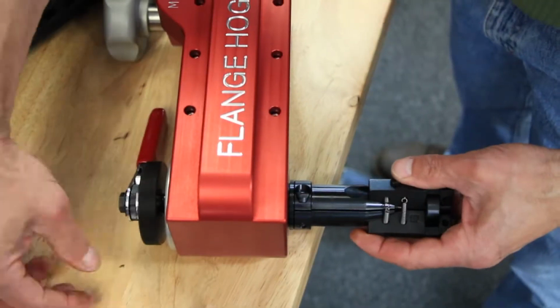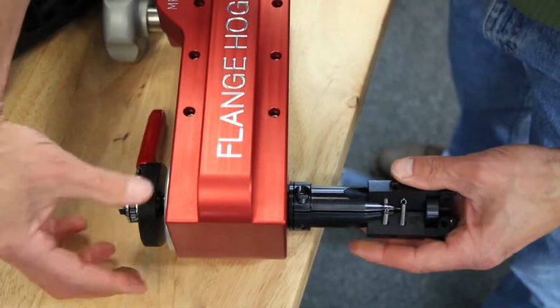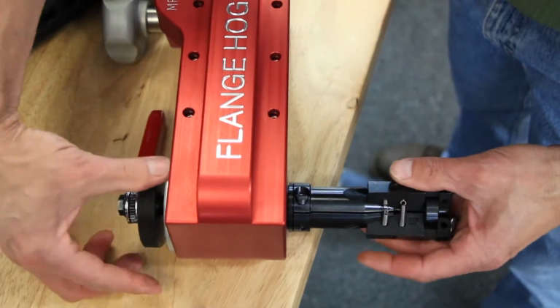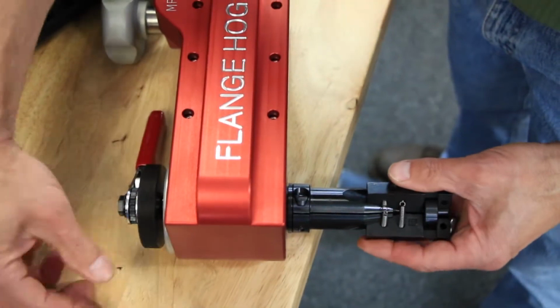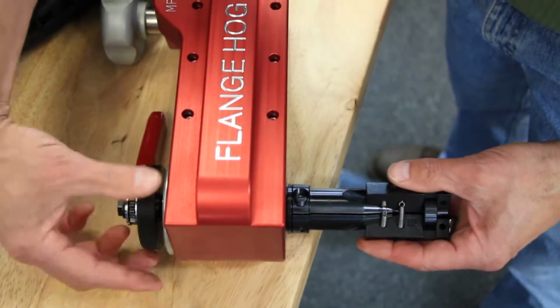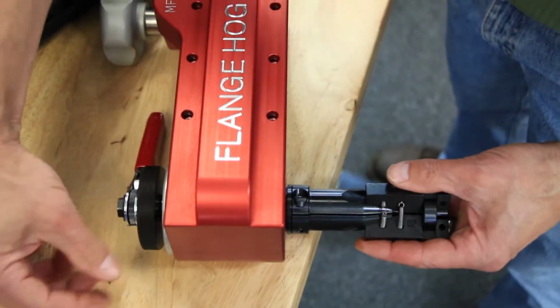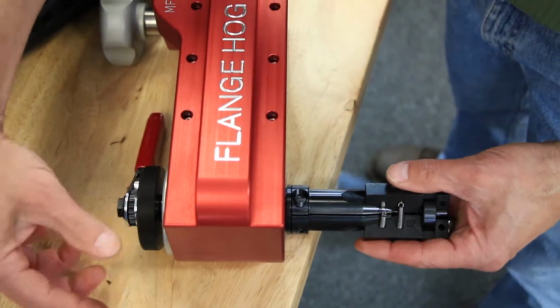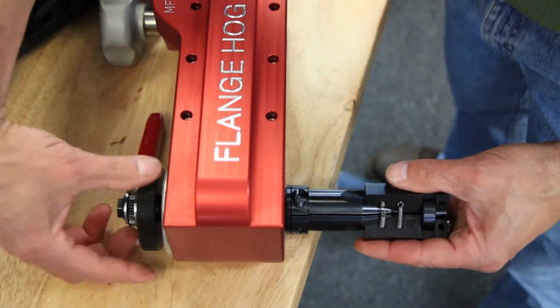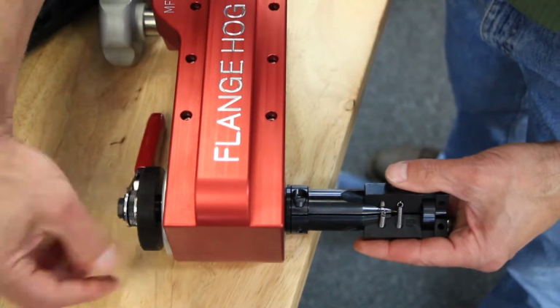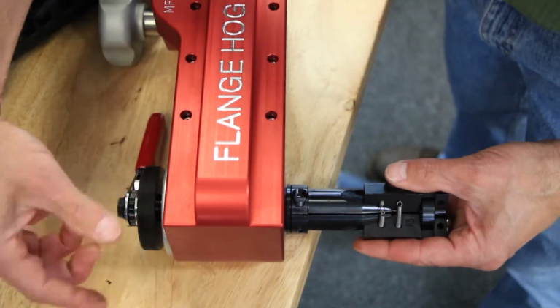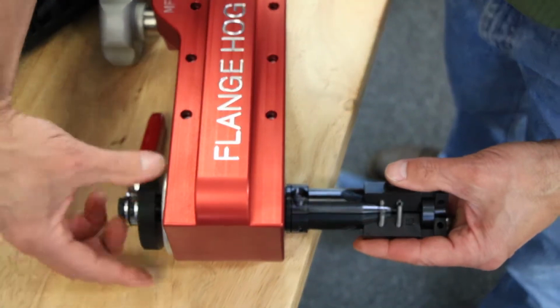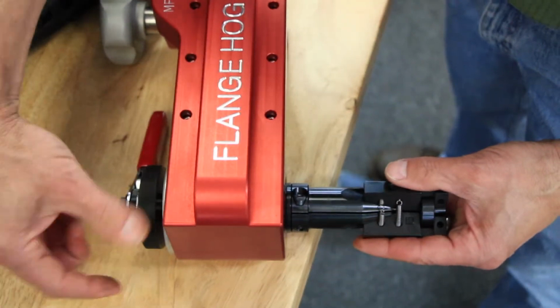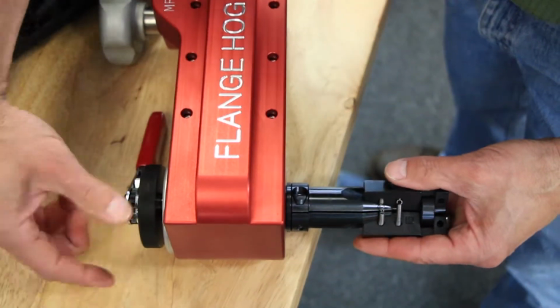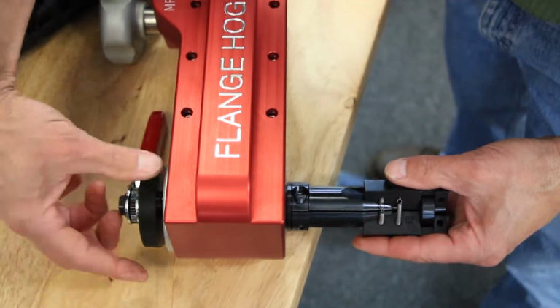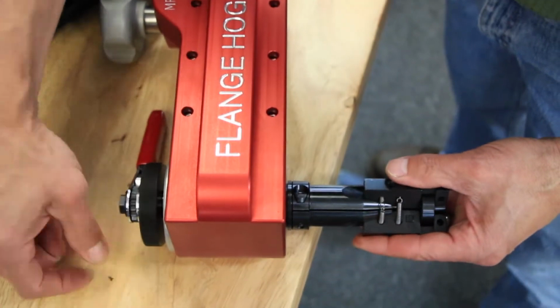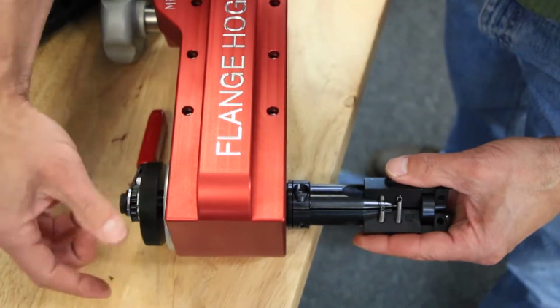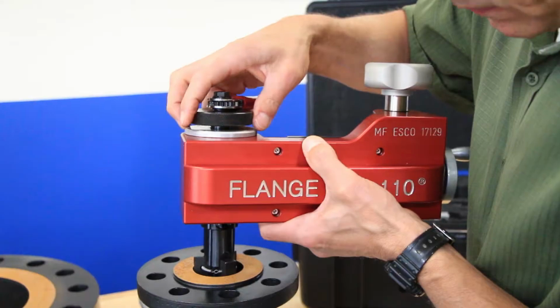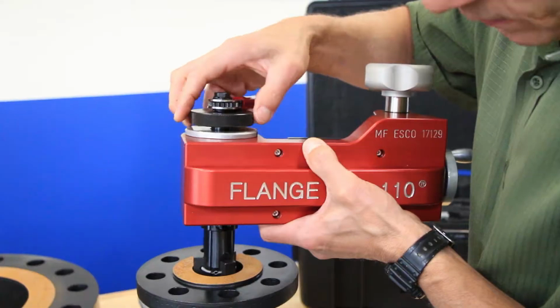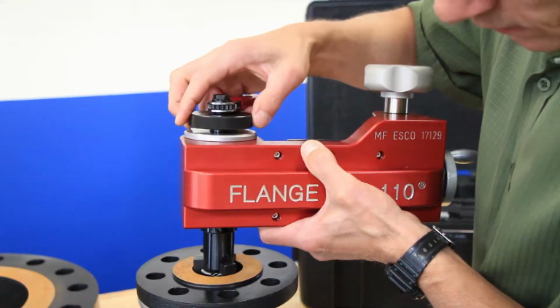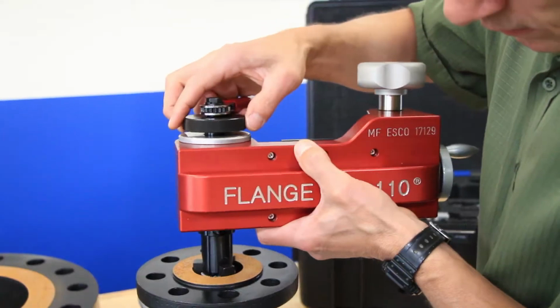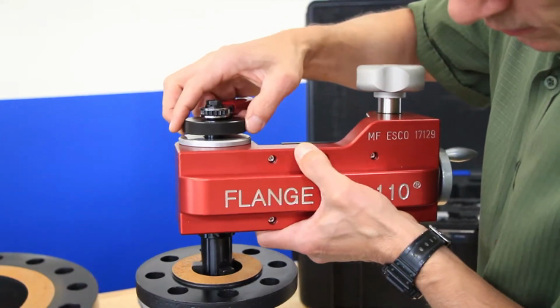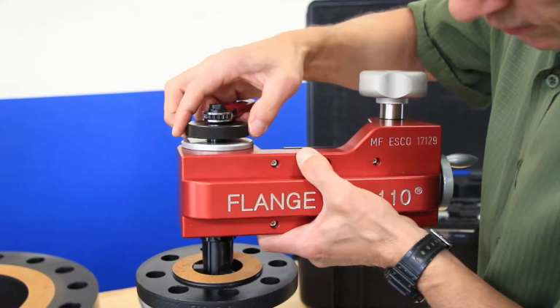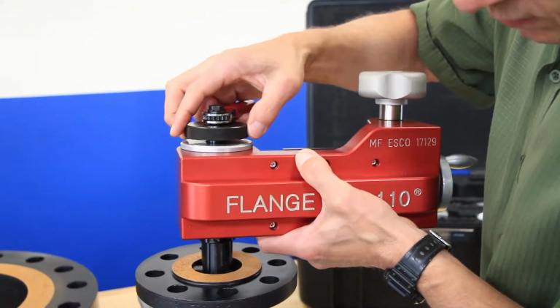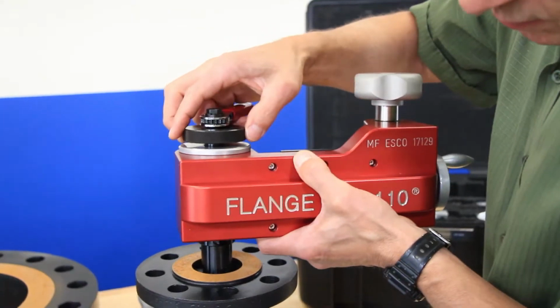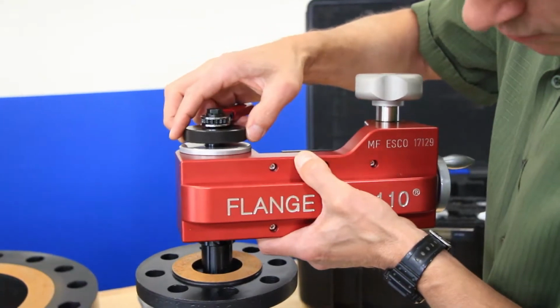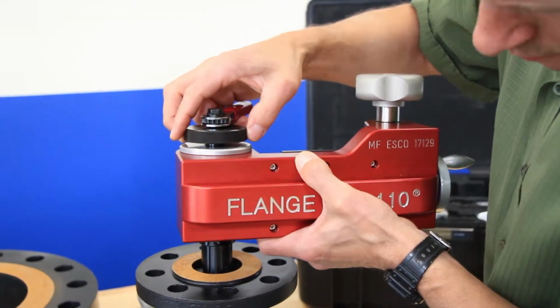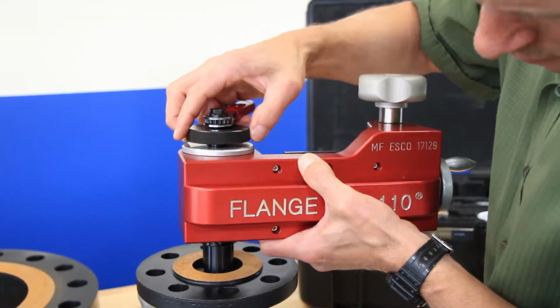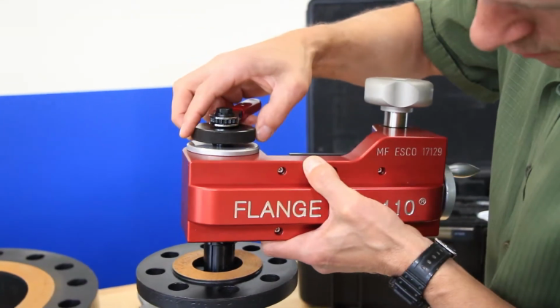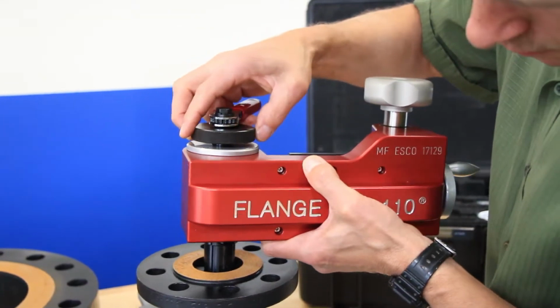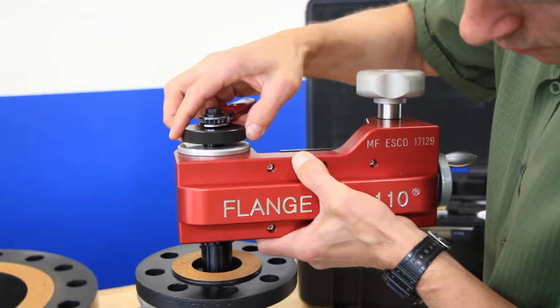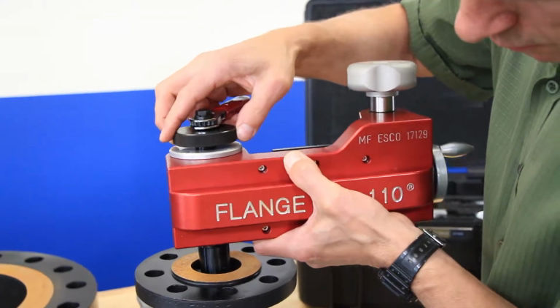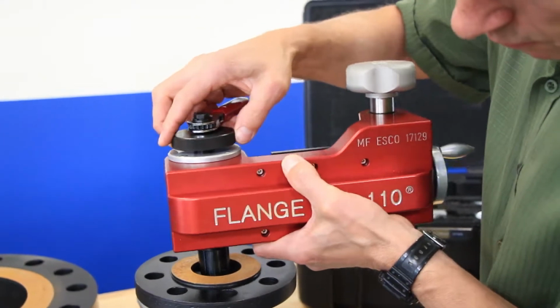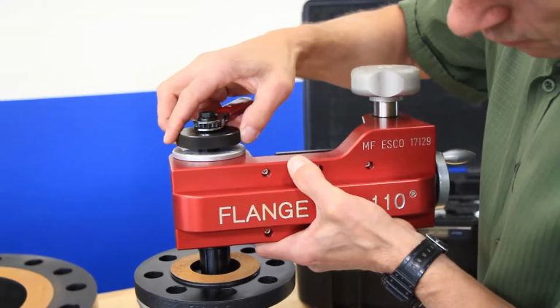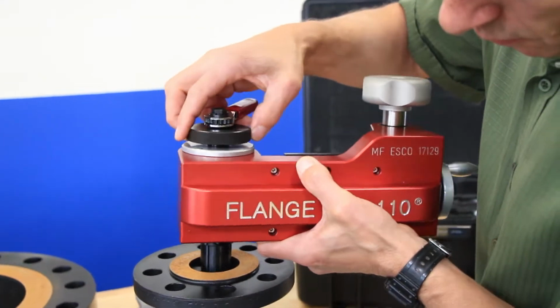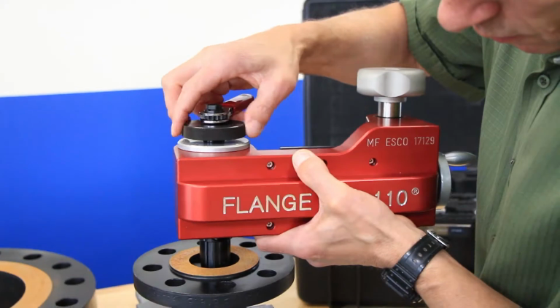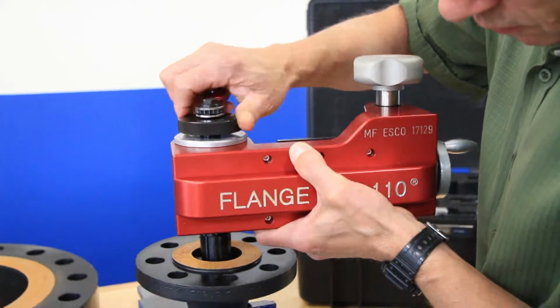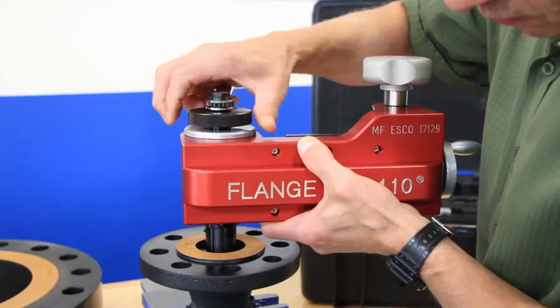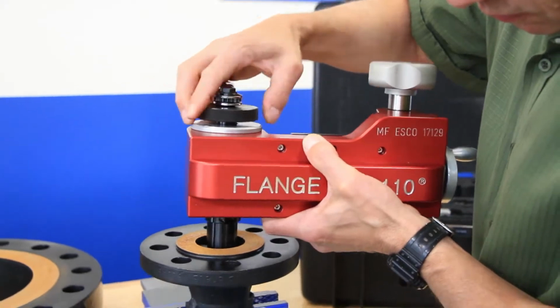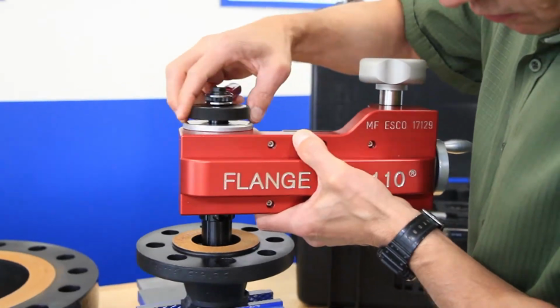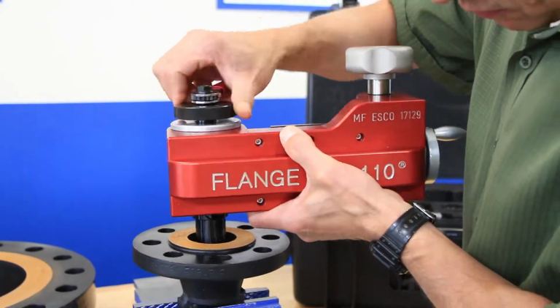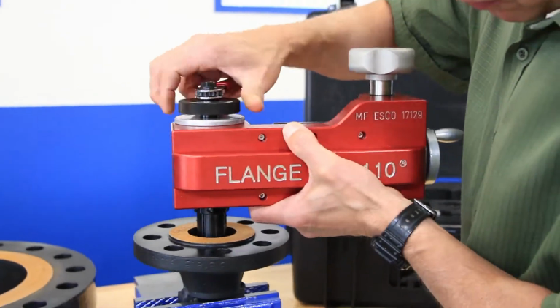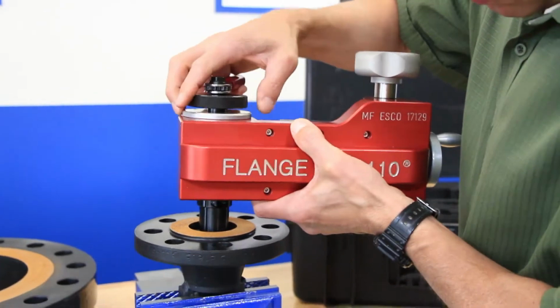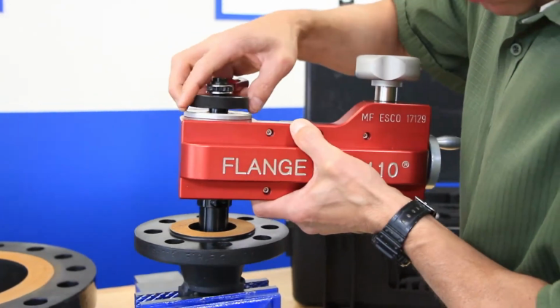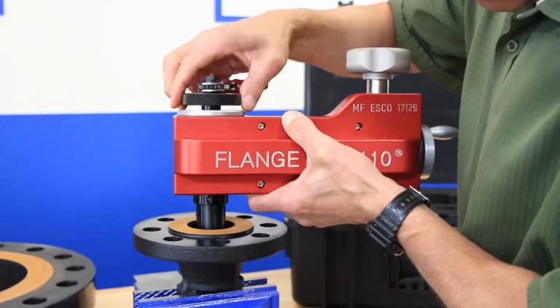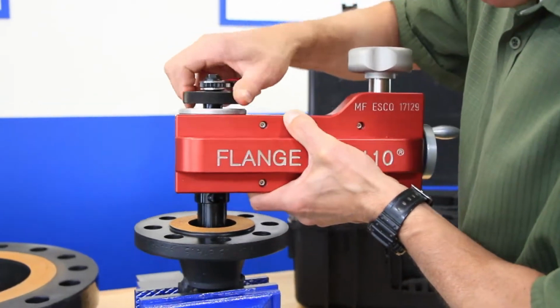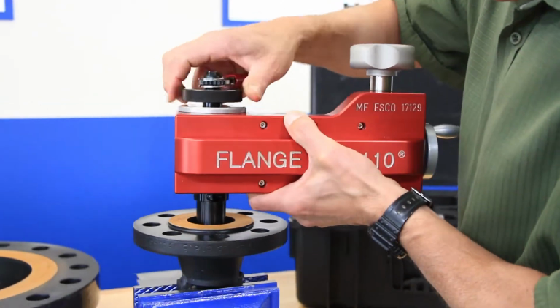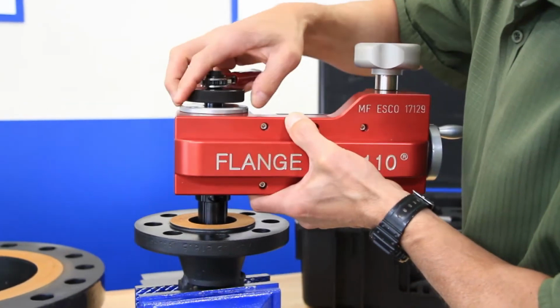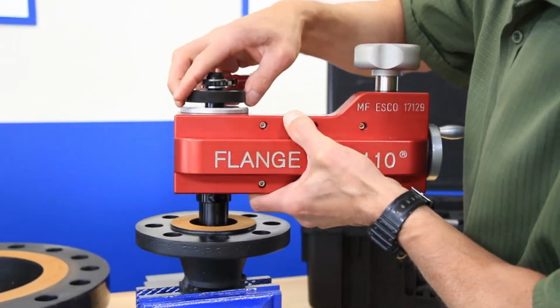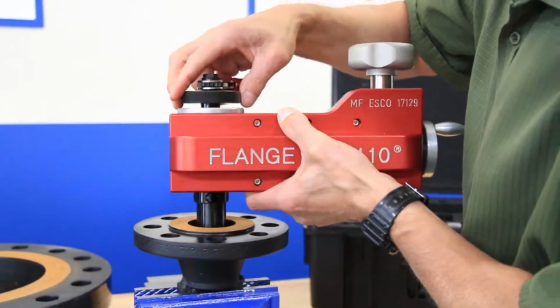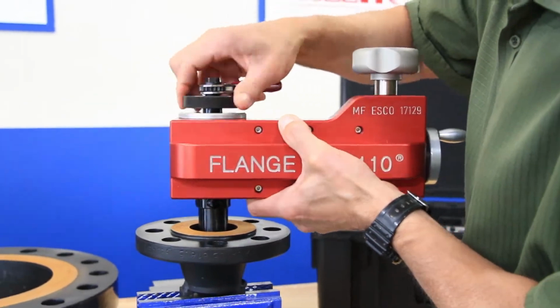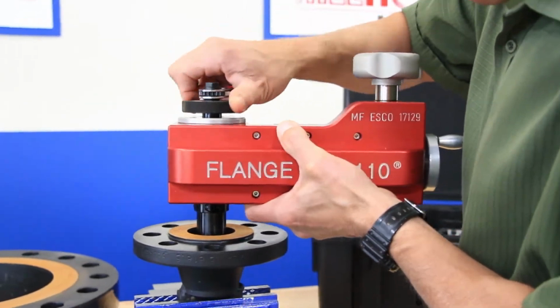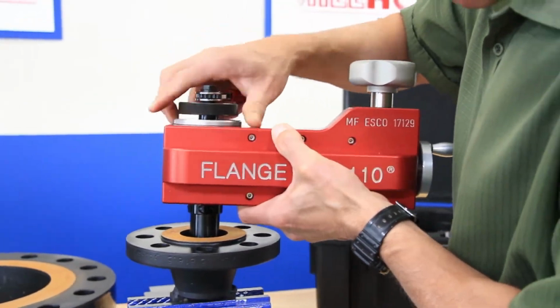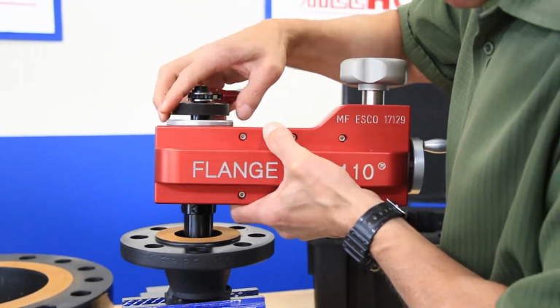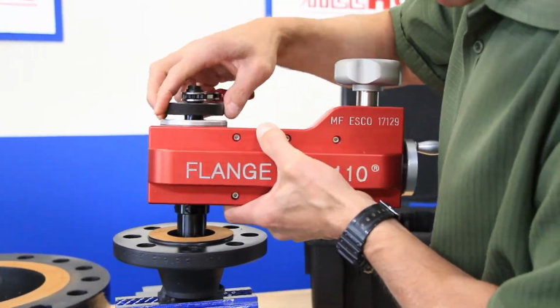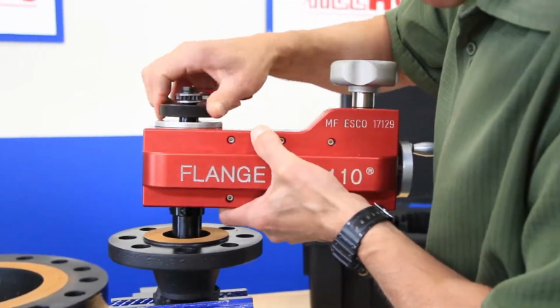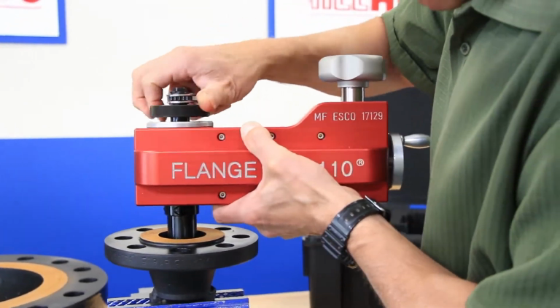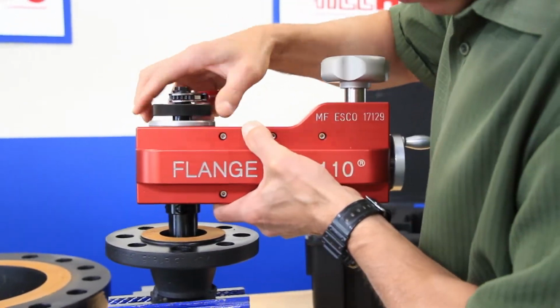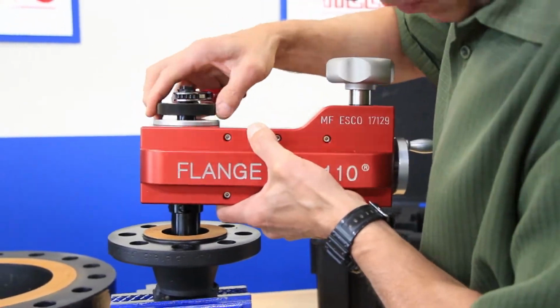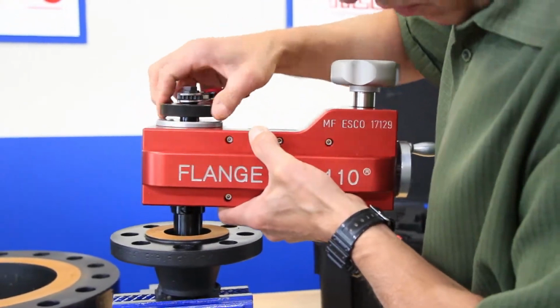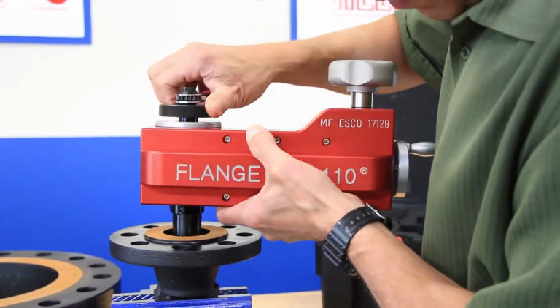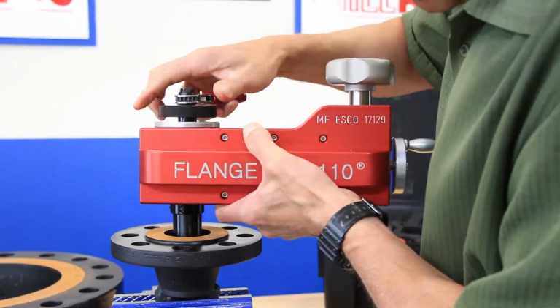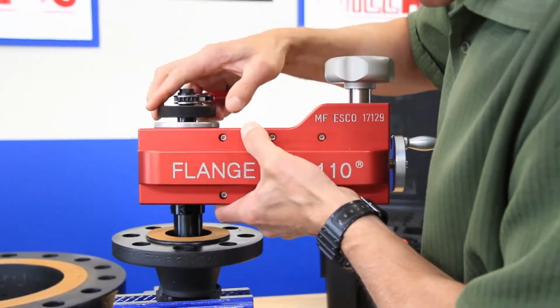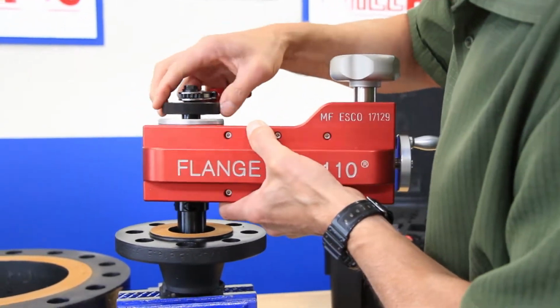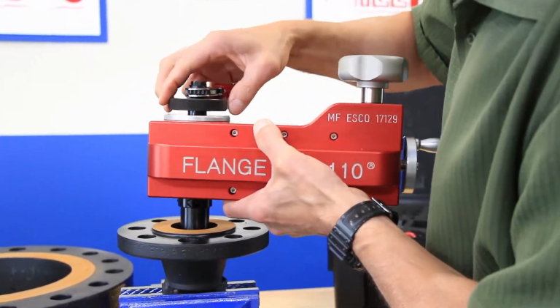Rotate the knurled knob until the ribs begin to expand, and then place the clamp system into the flange so that the ribs are about a quarter inch below the surface as shown.